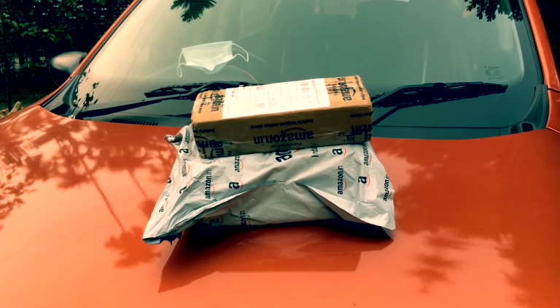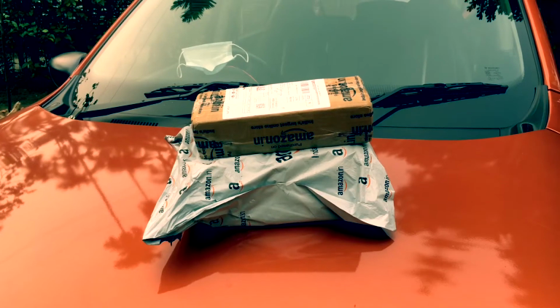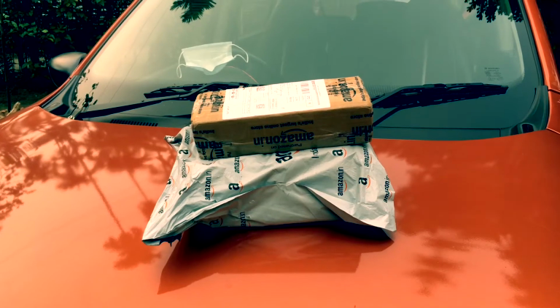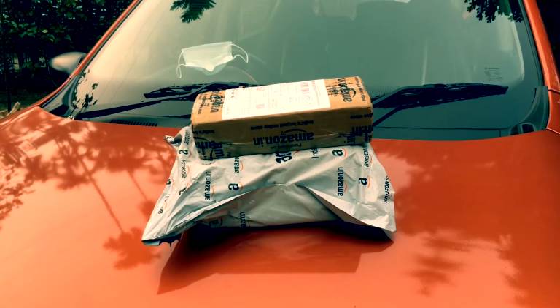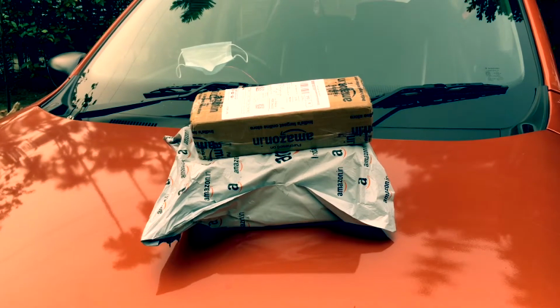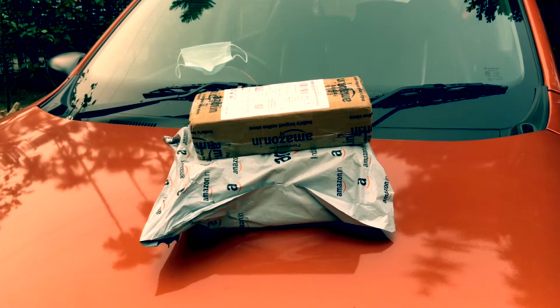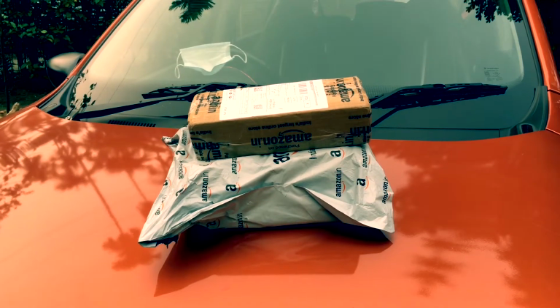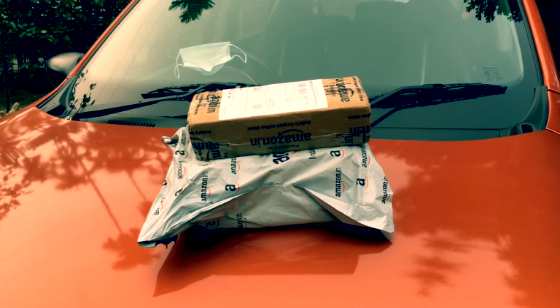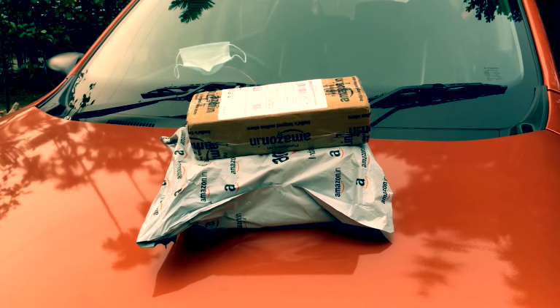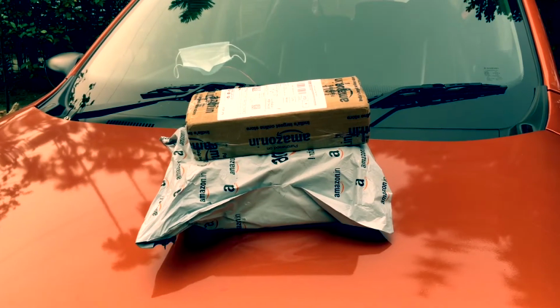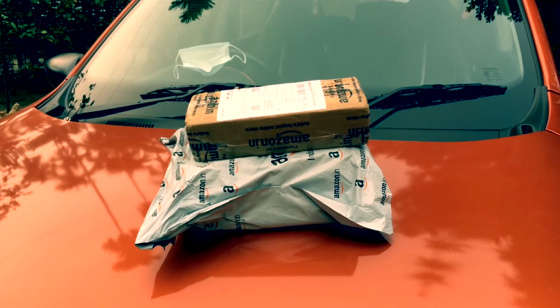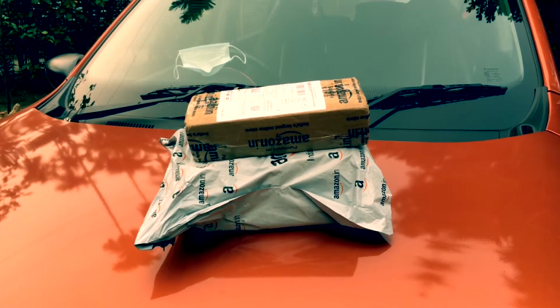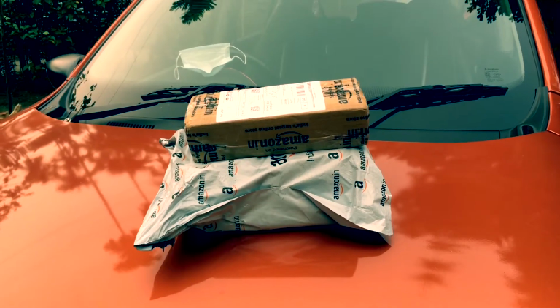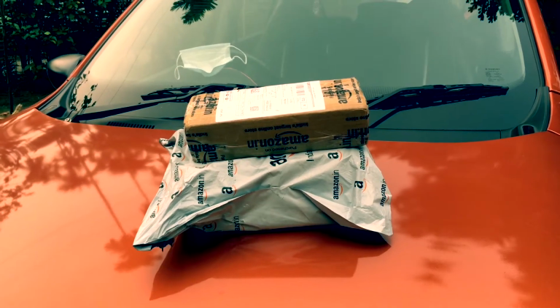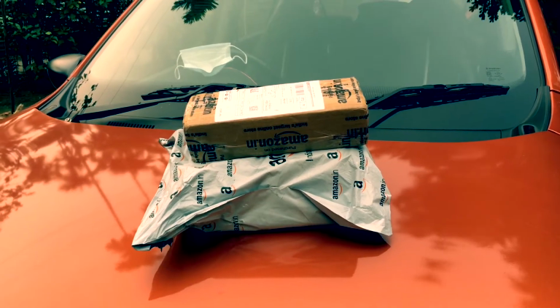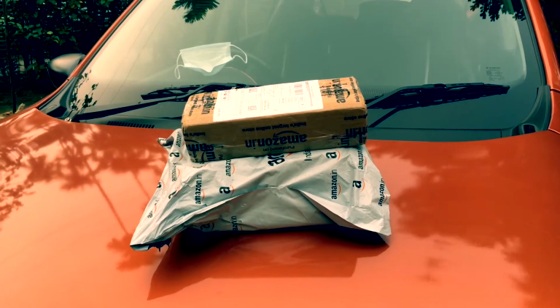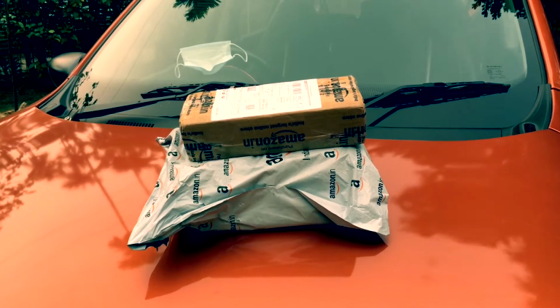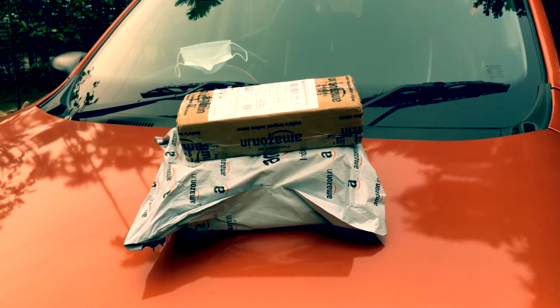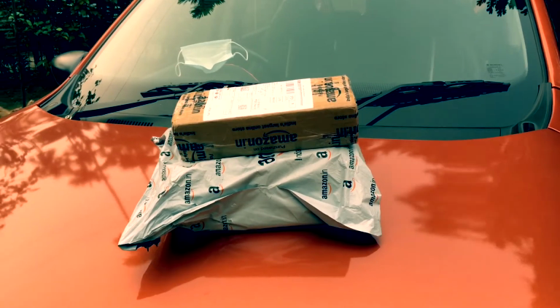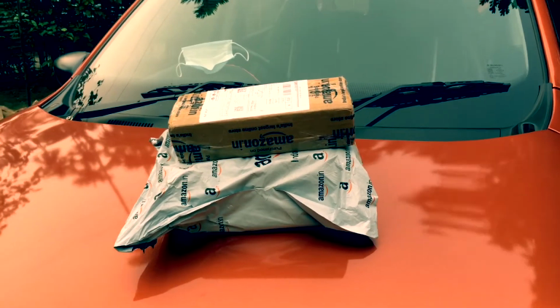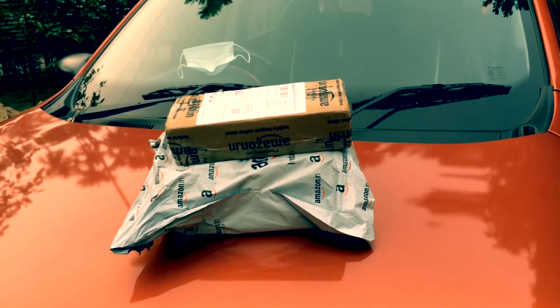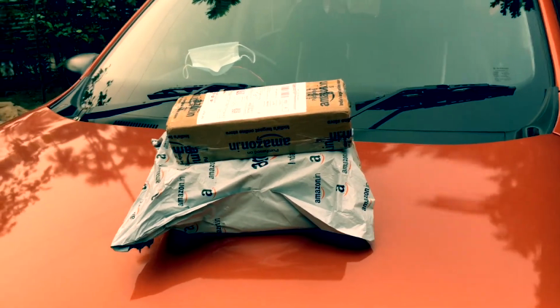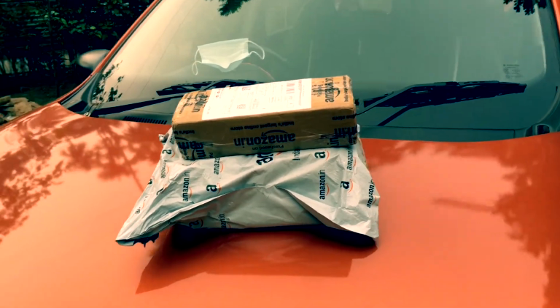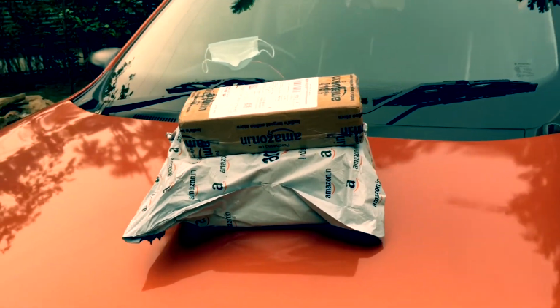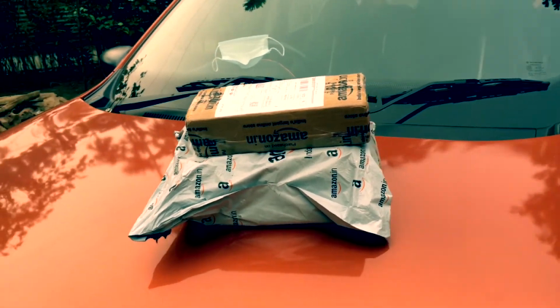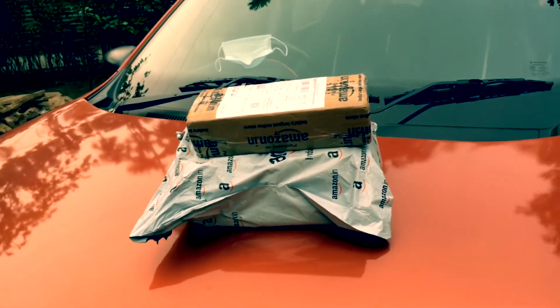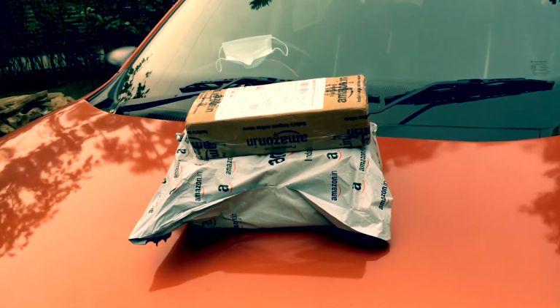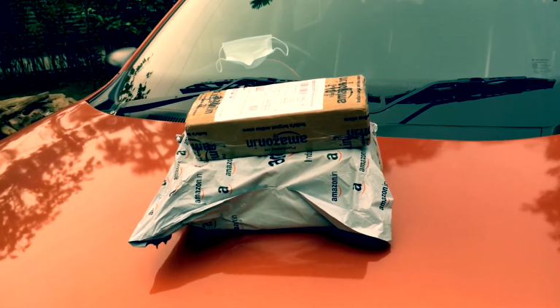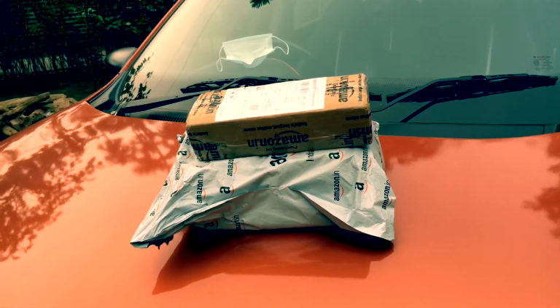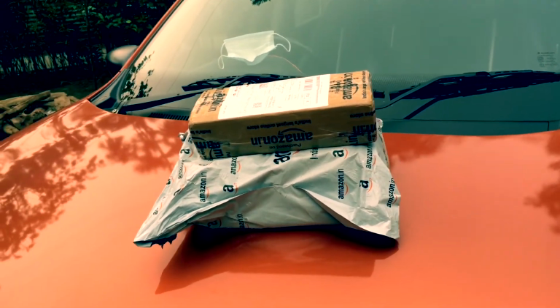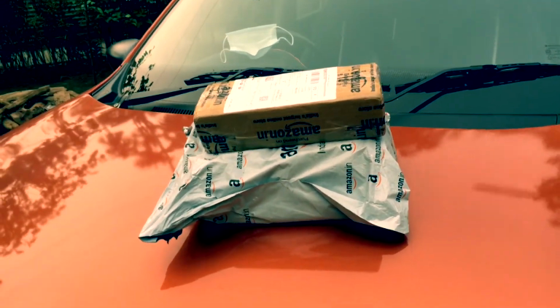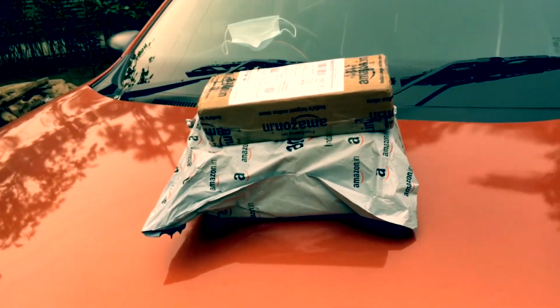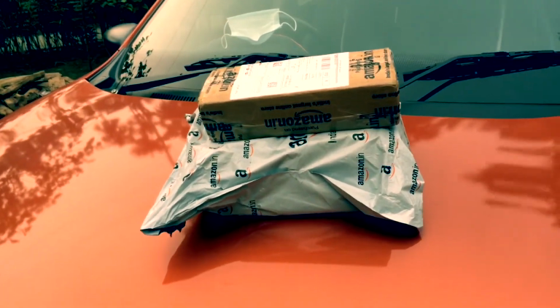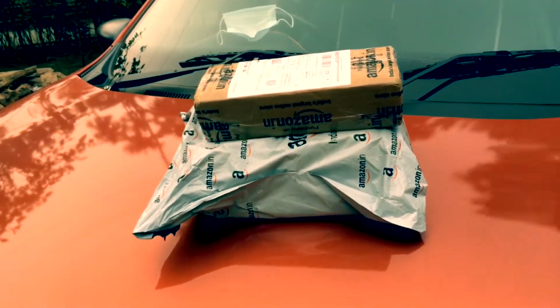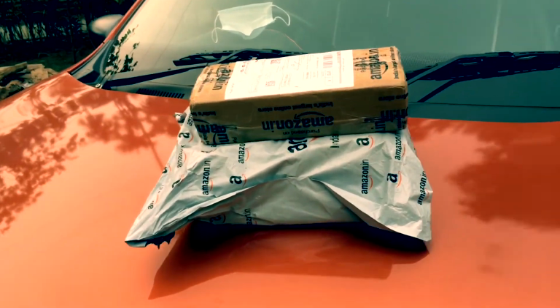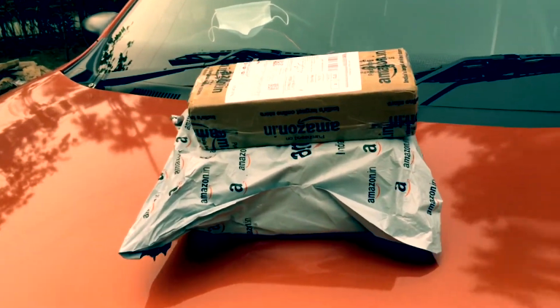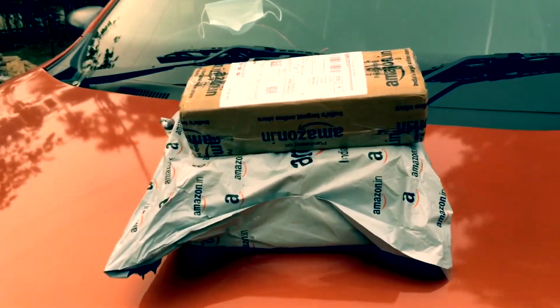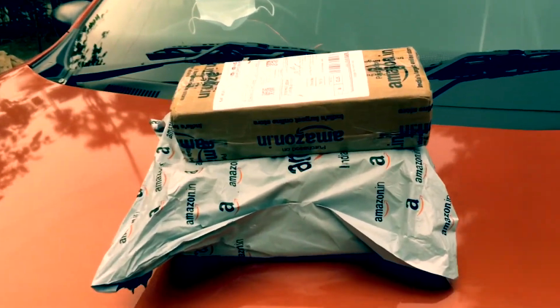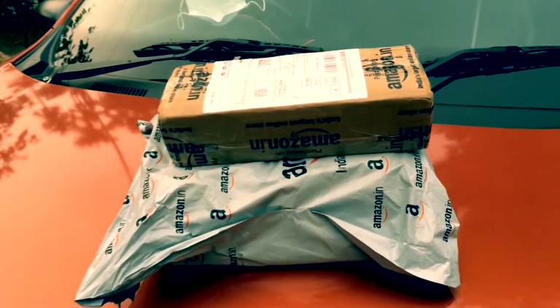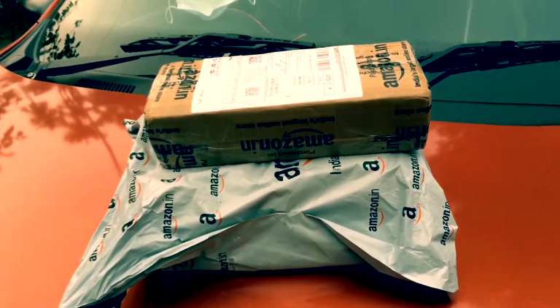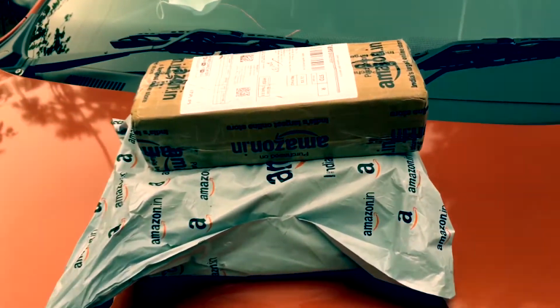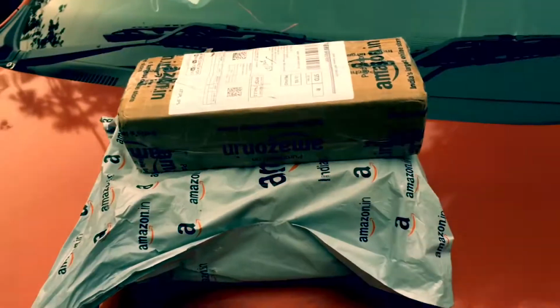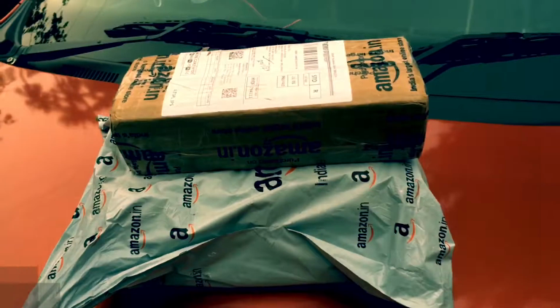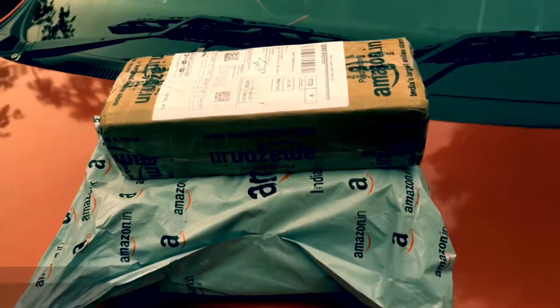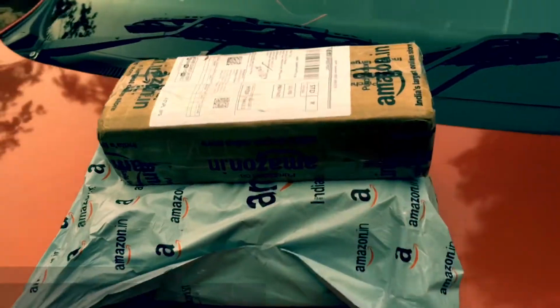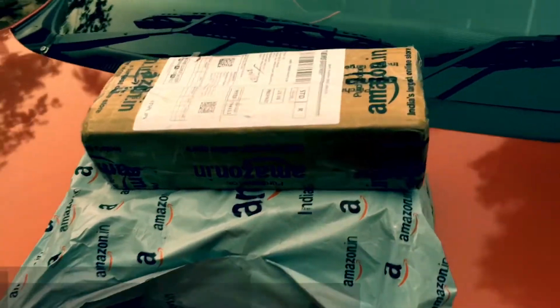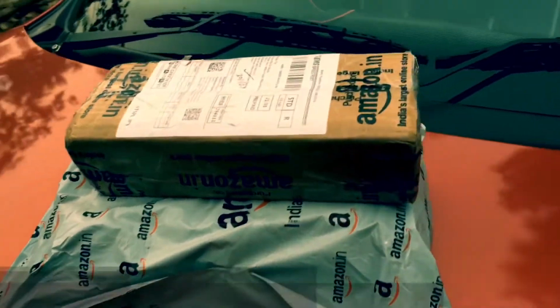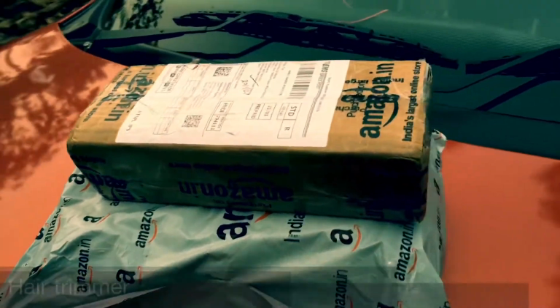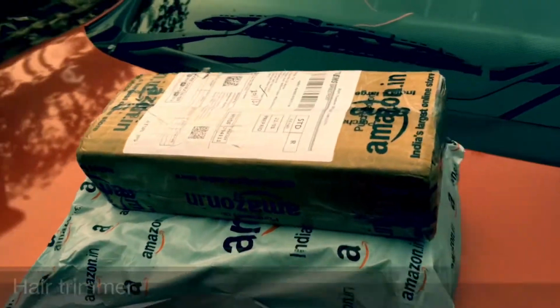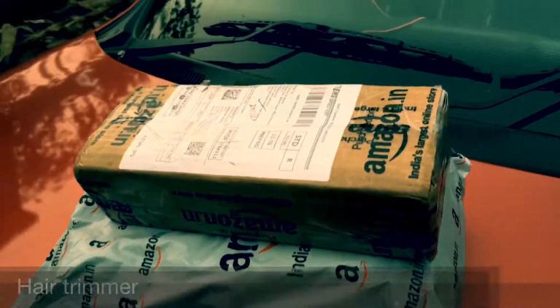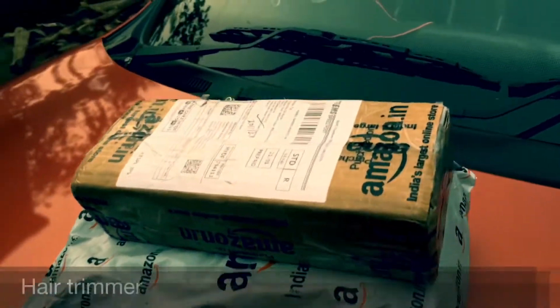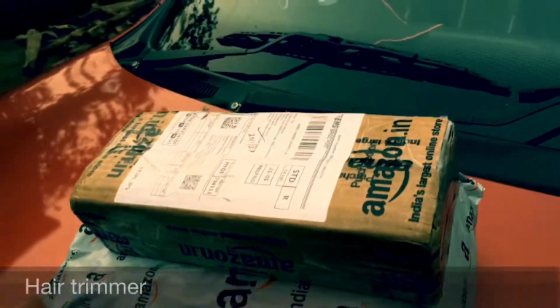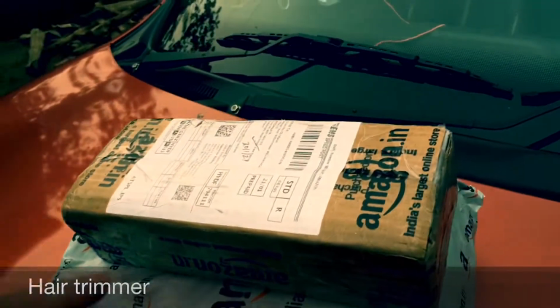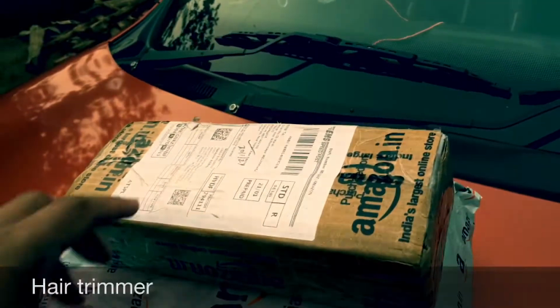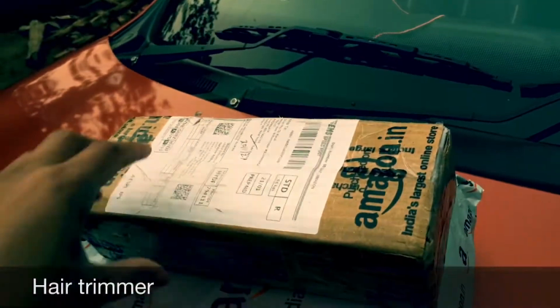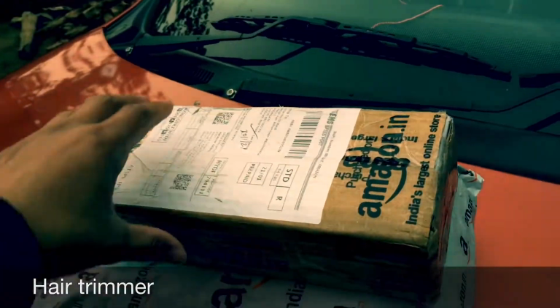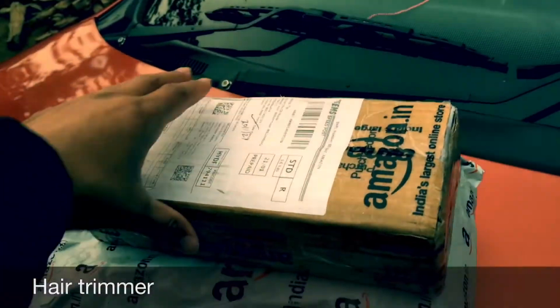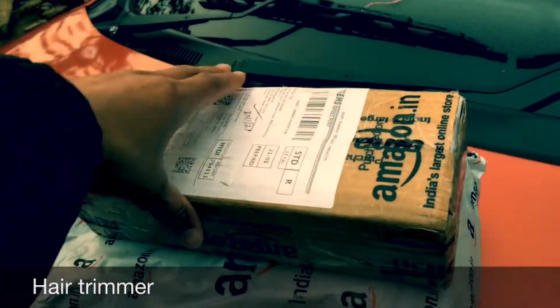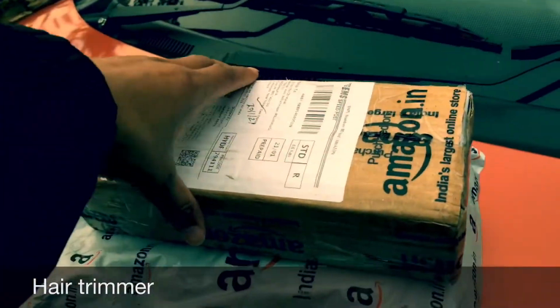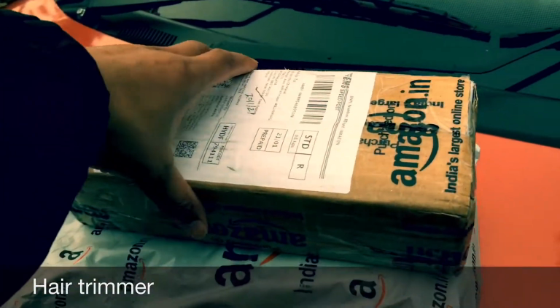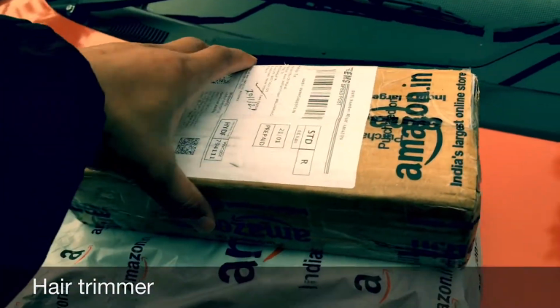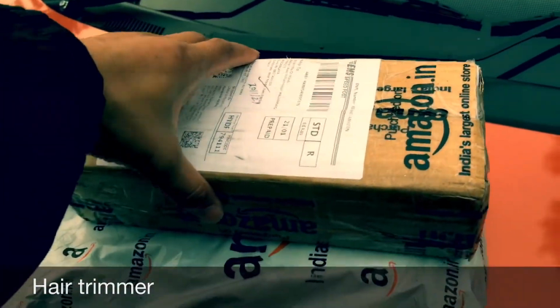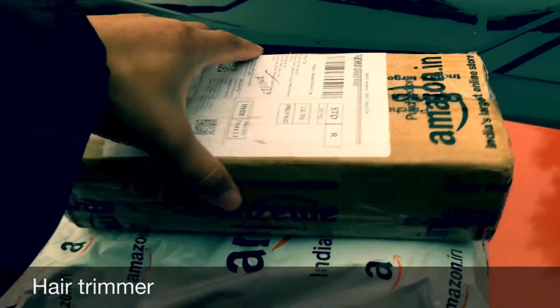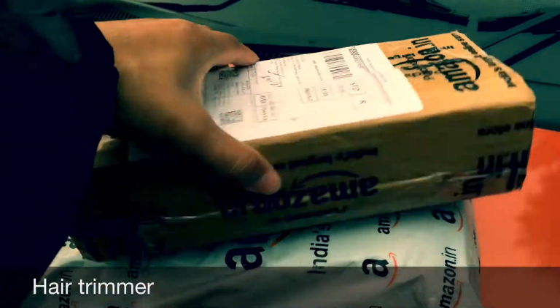What have we got here? Some new arrivals. Amazon, Amazon.